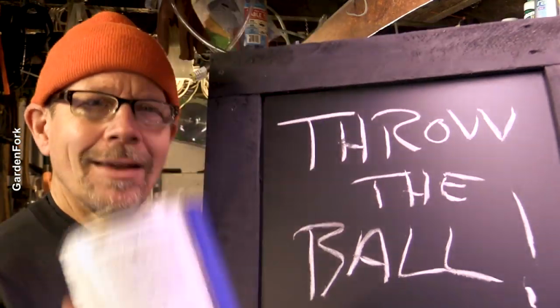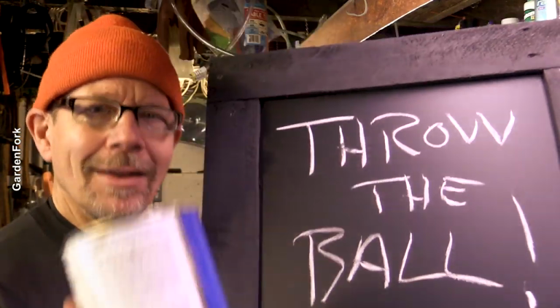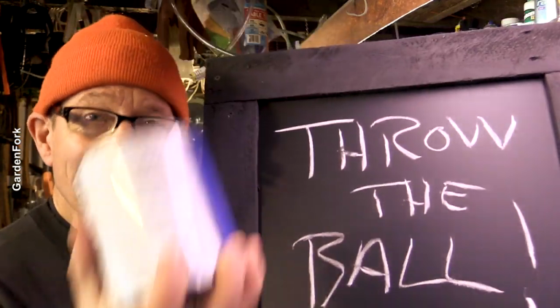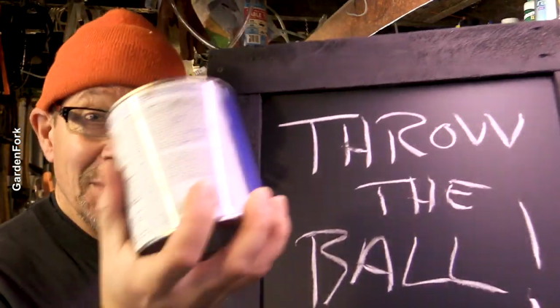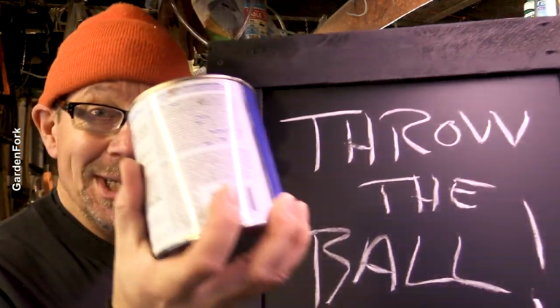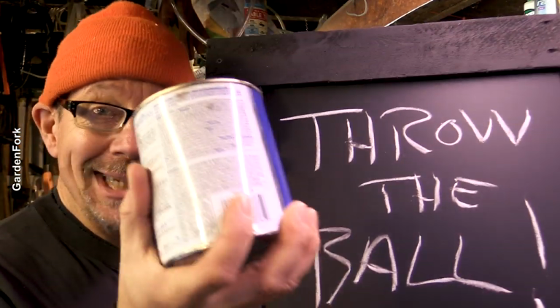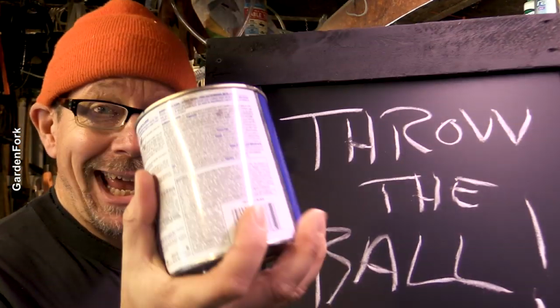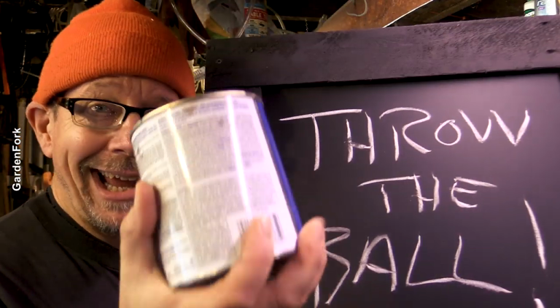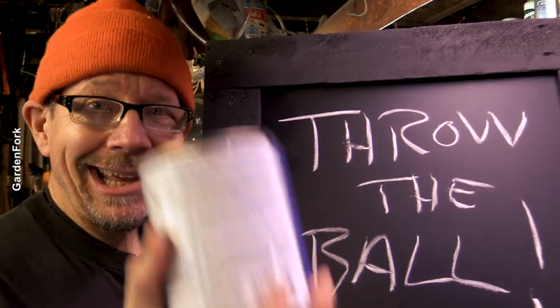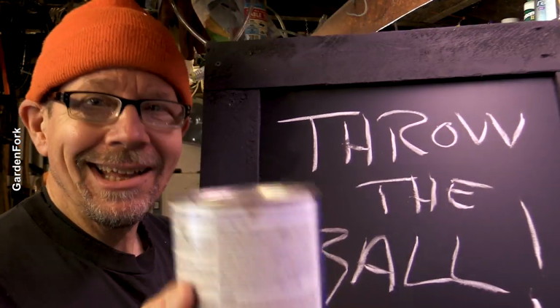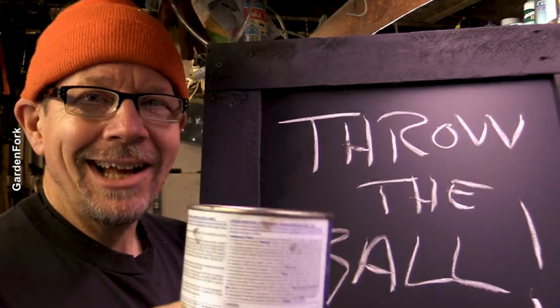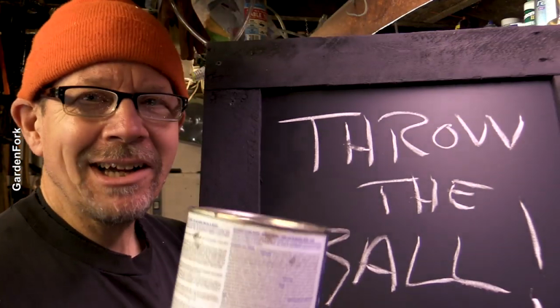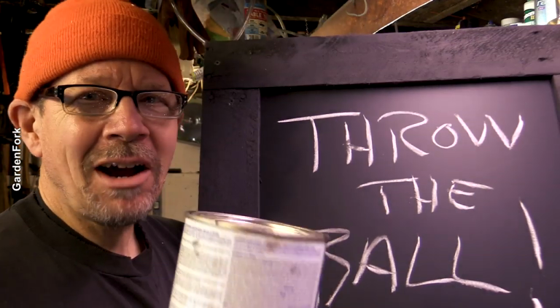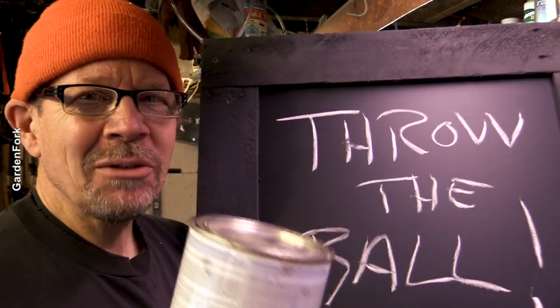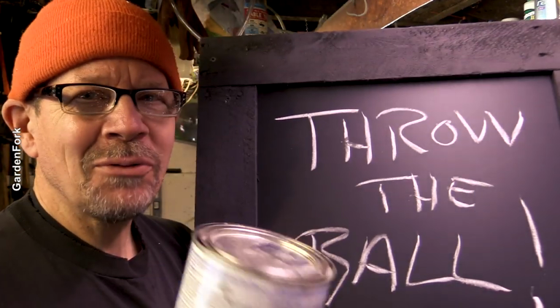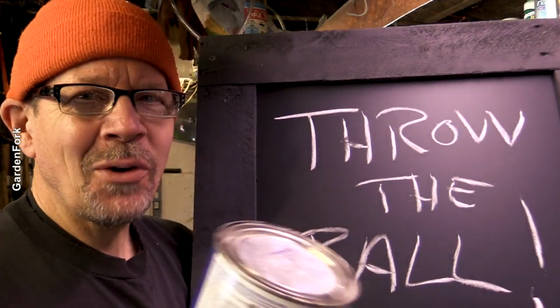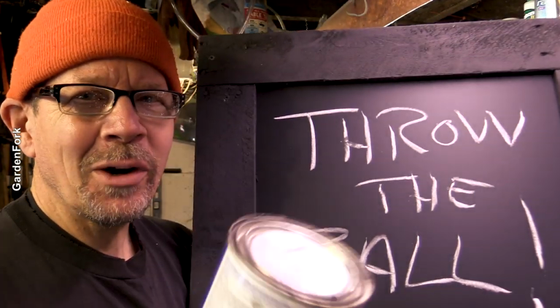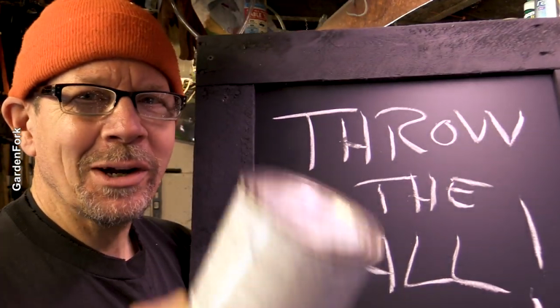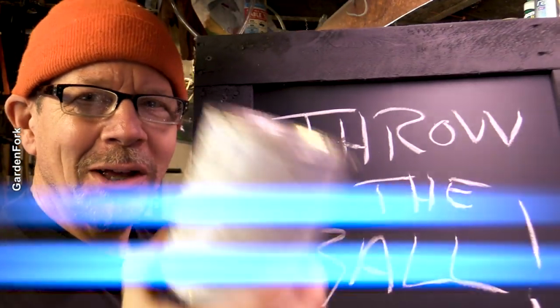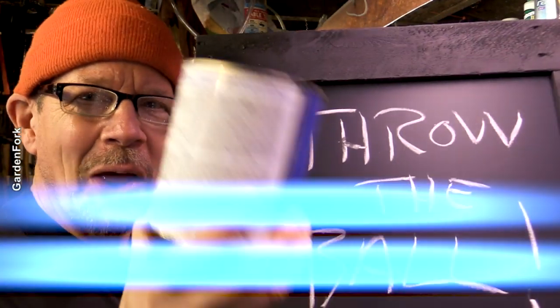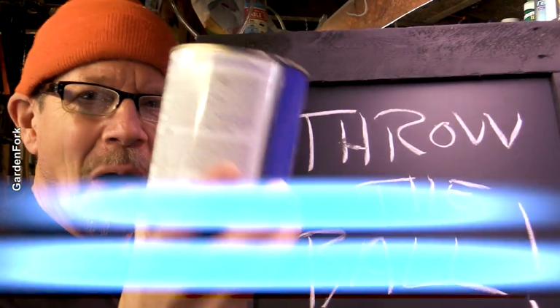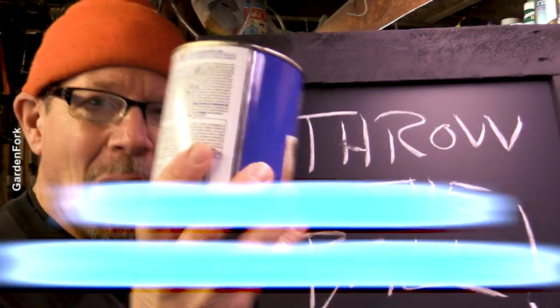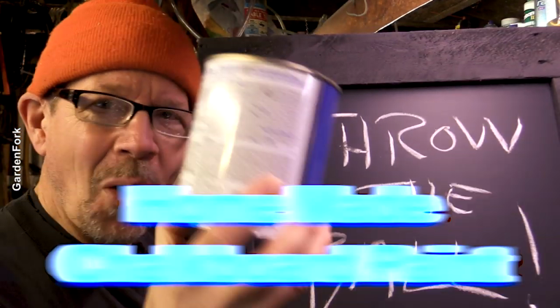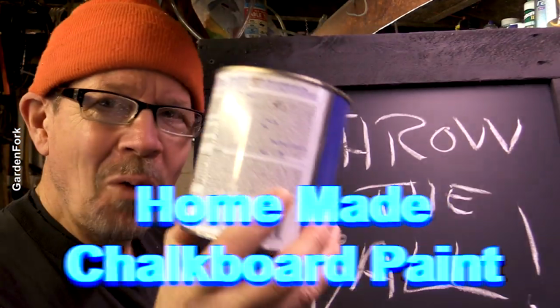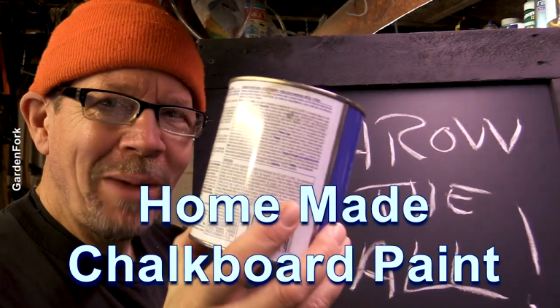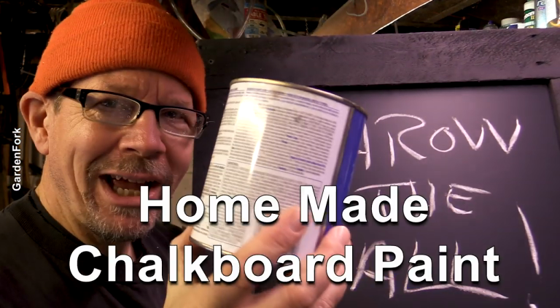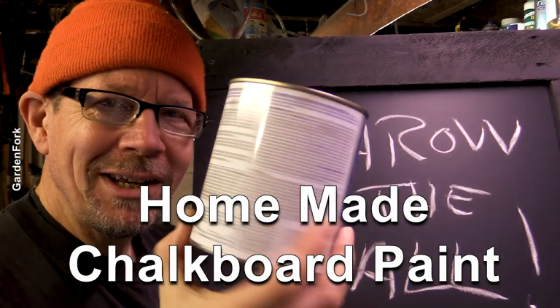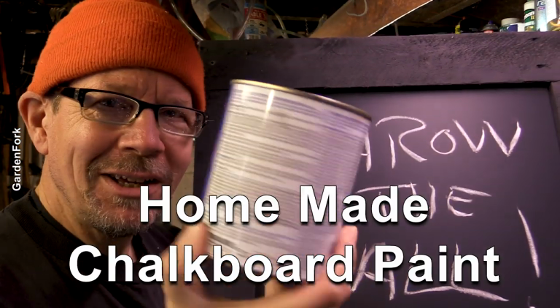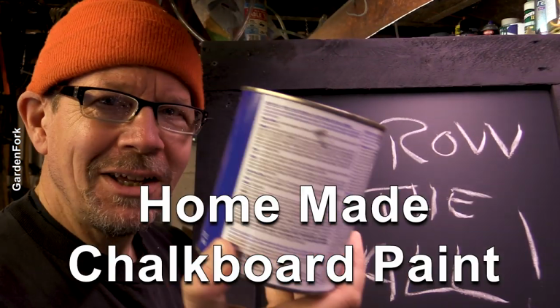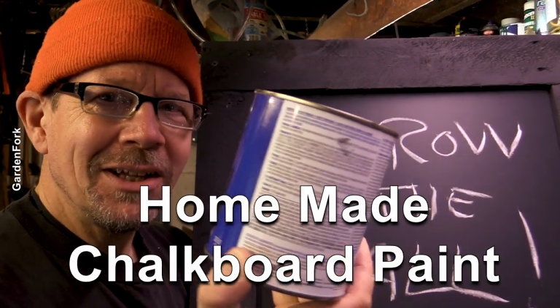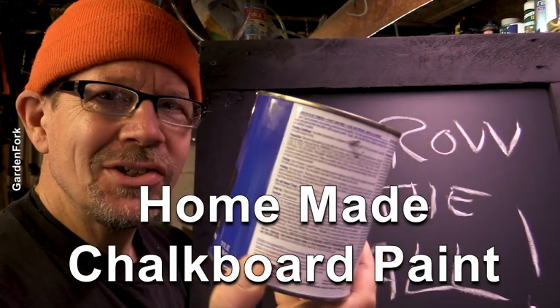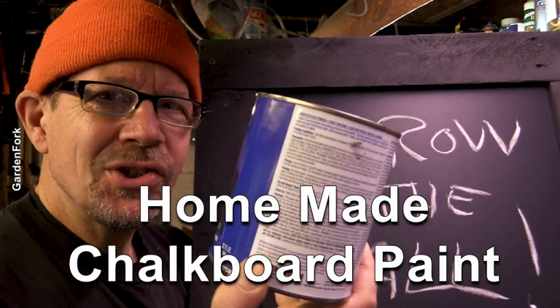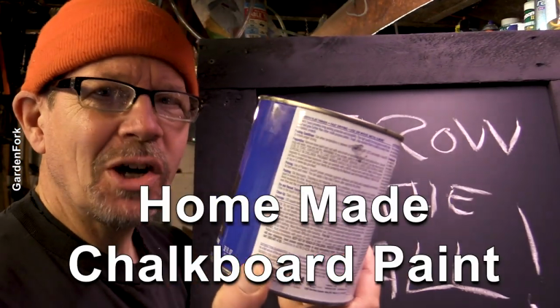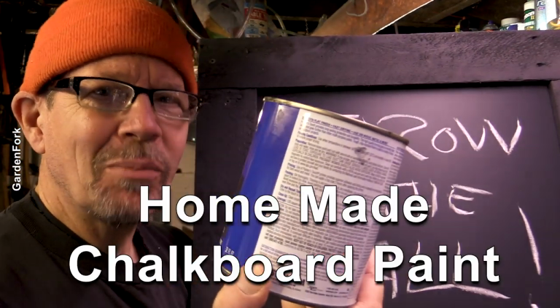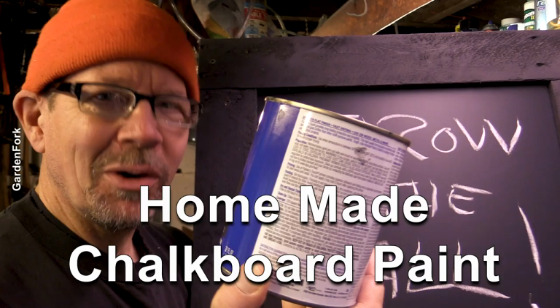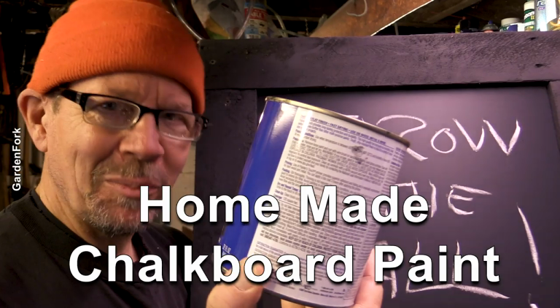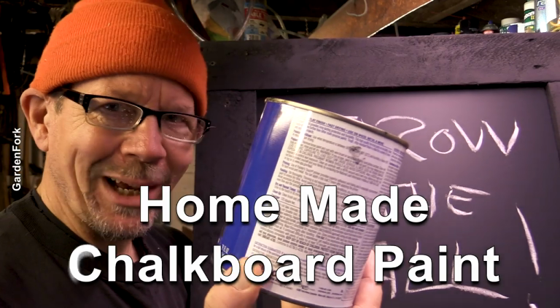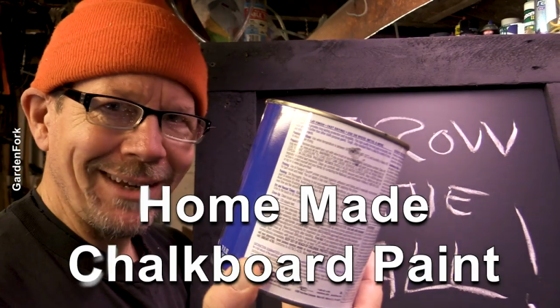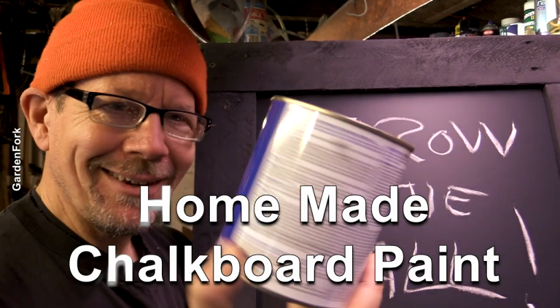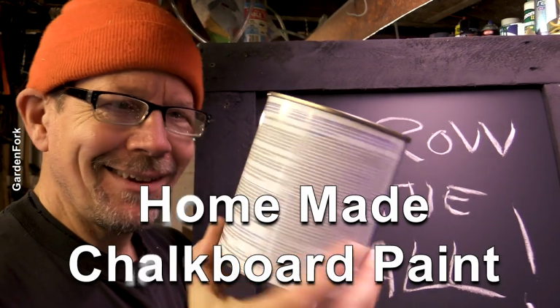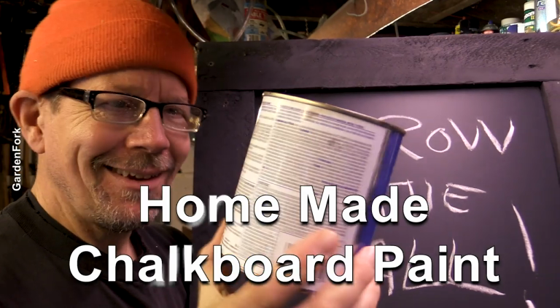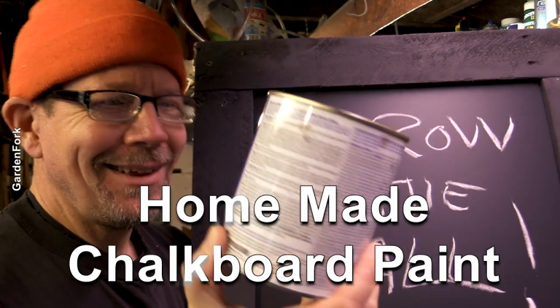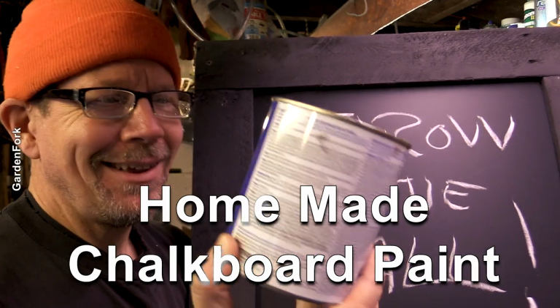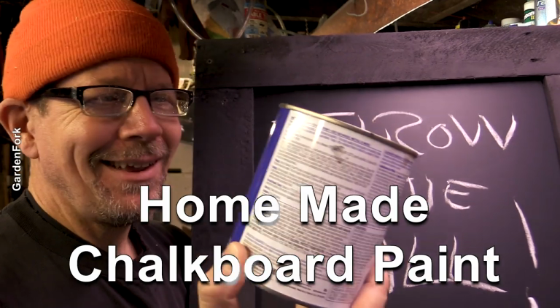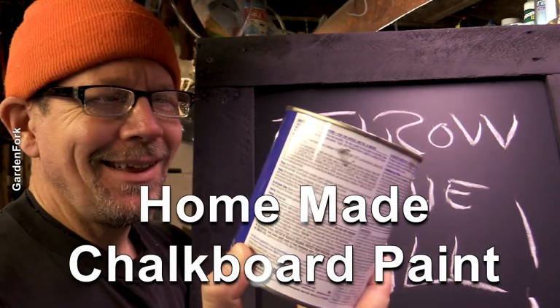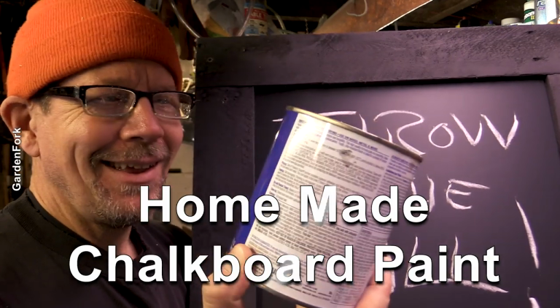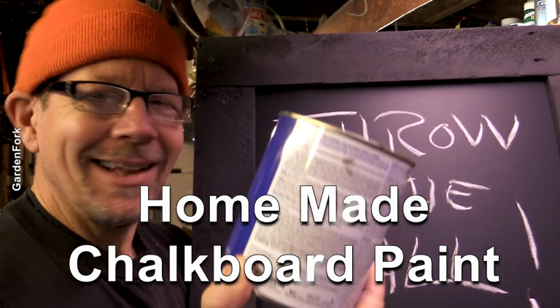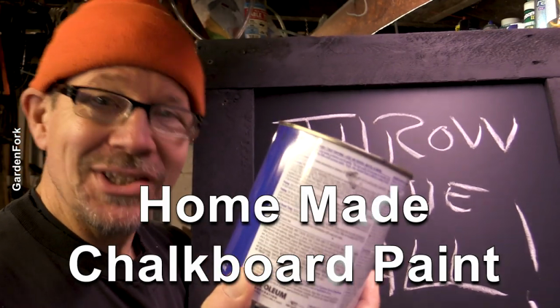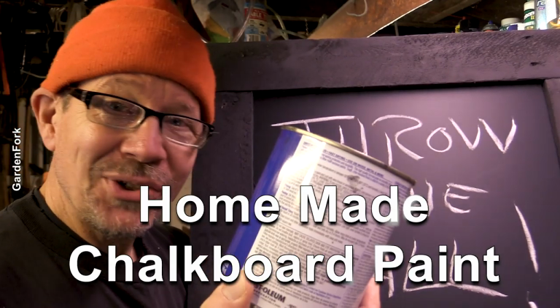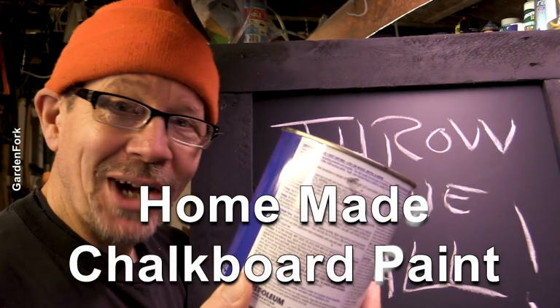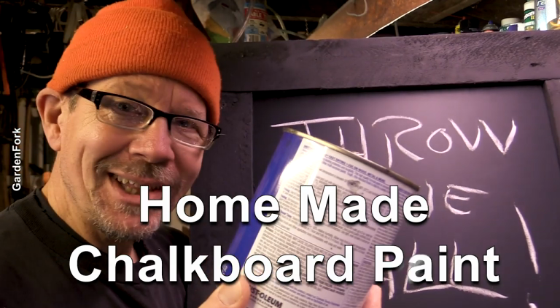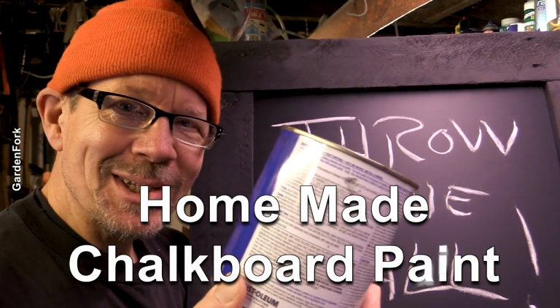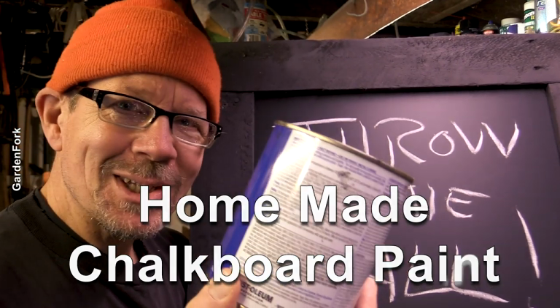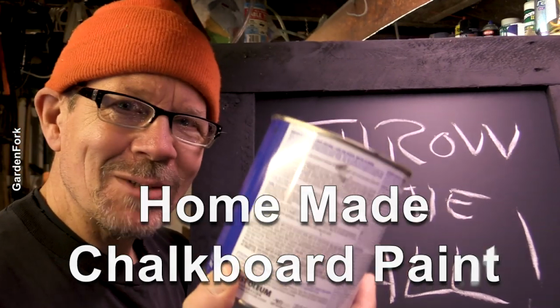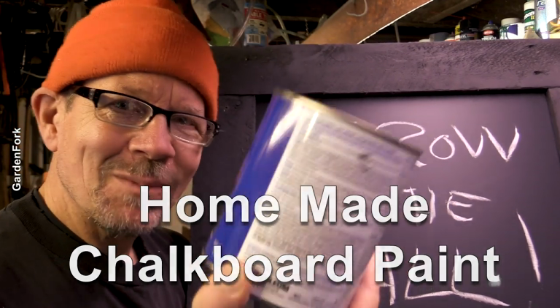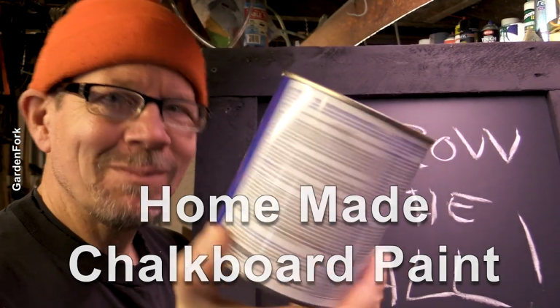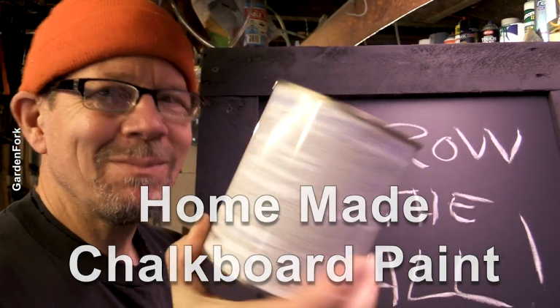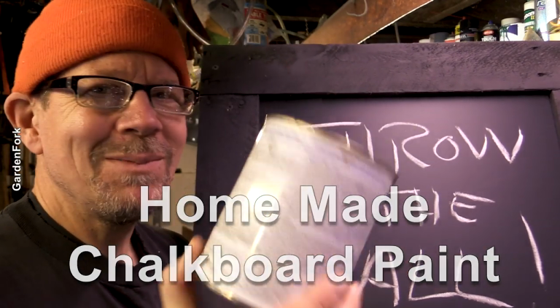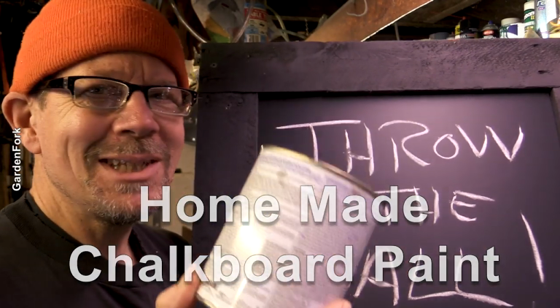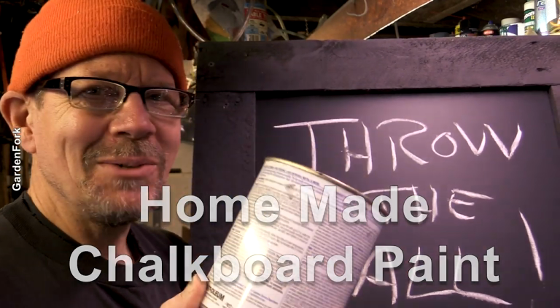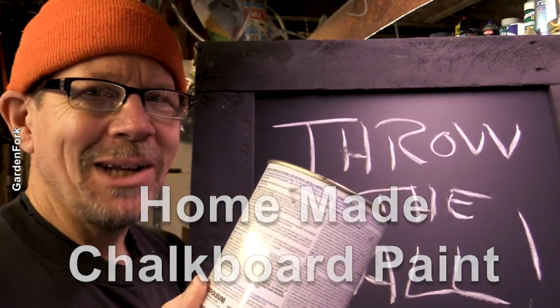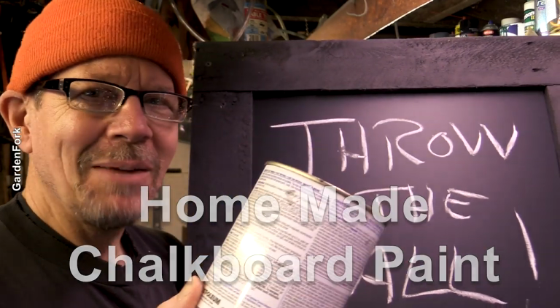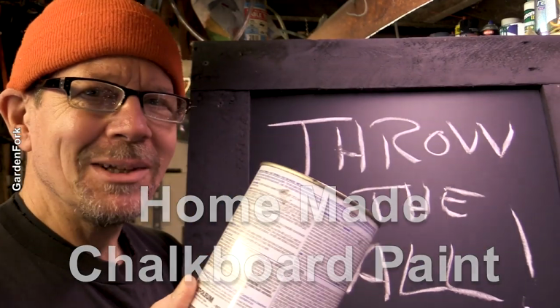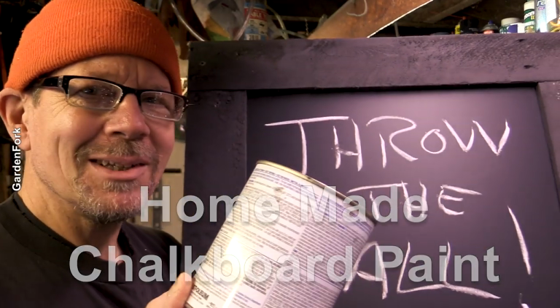So today on GardenFork: homemade chalkboard paint. Let's try this, see what happens.